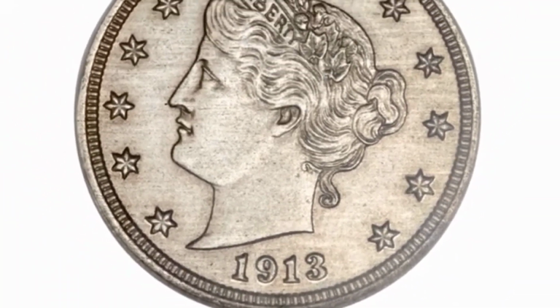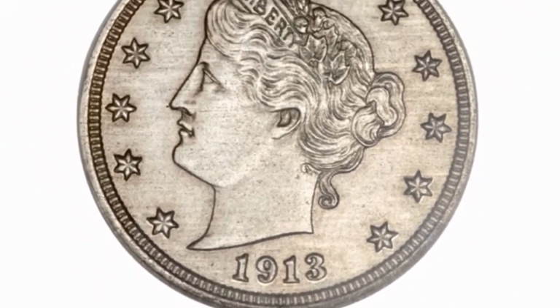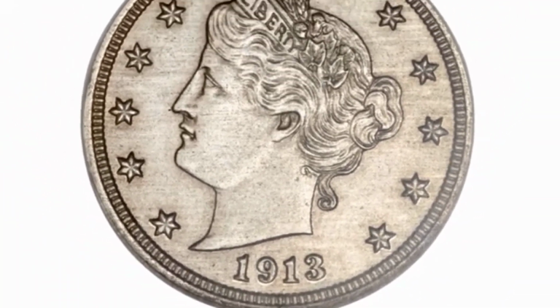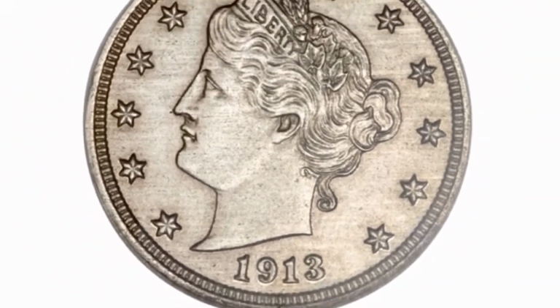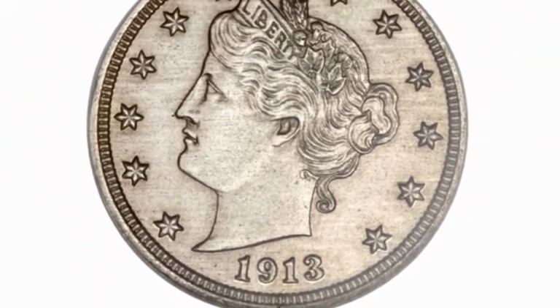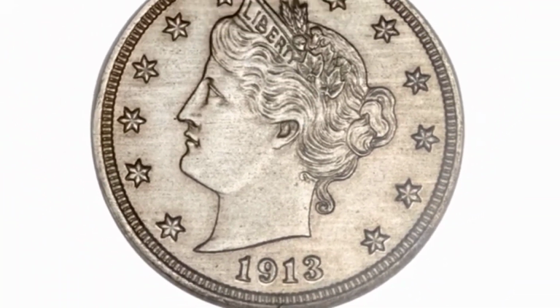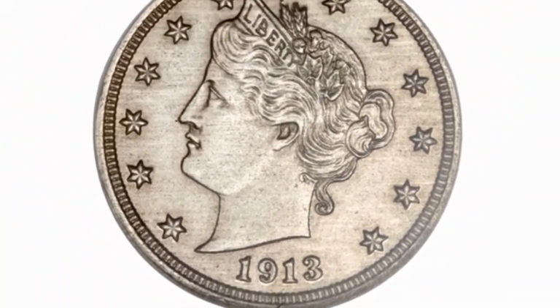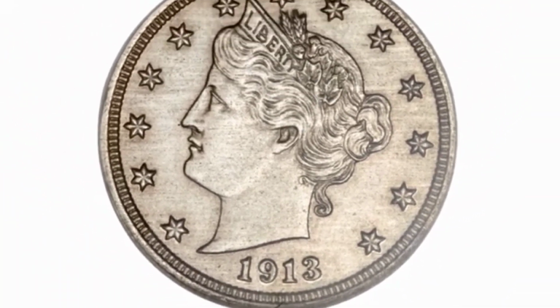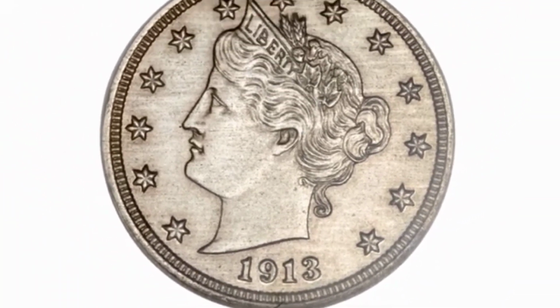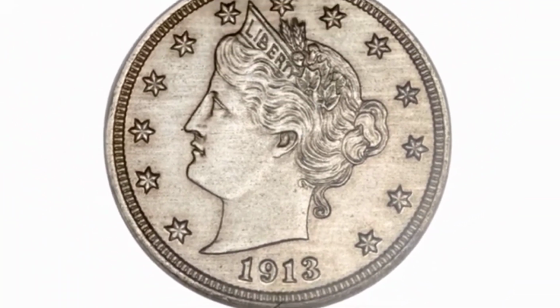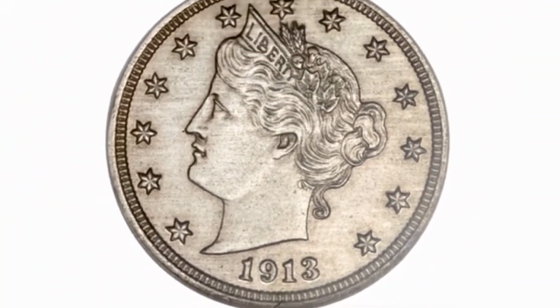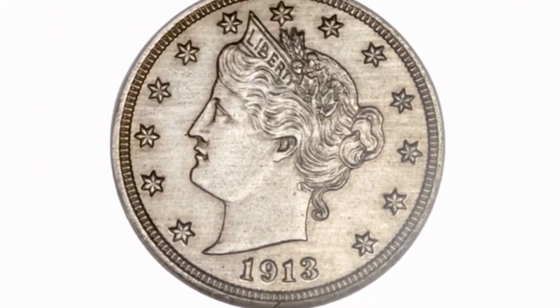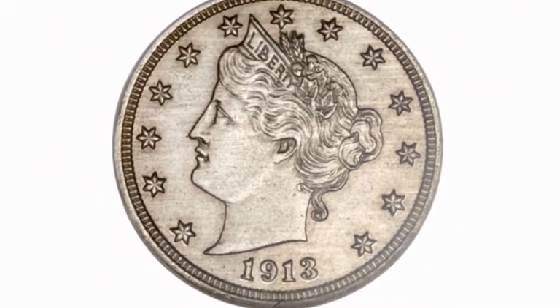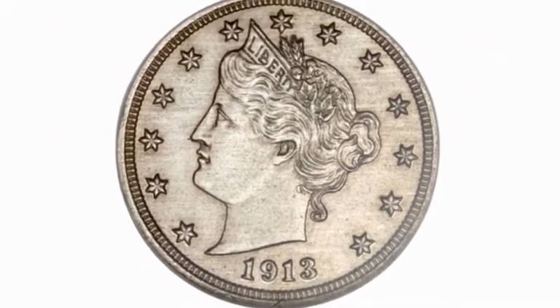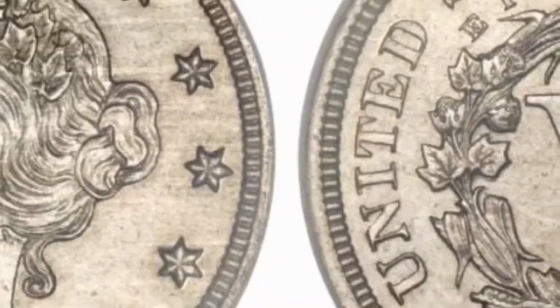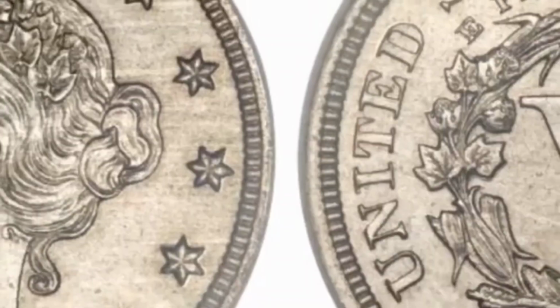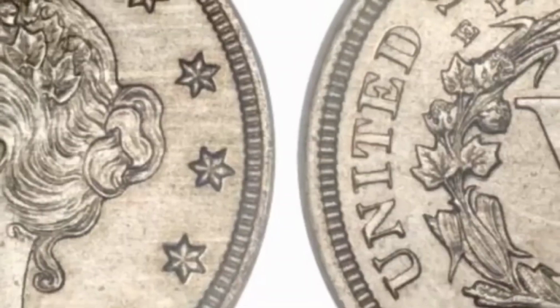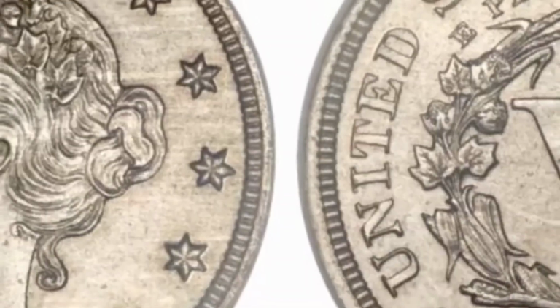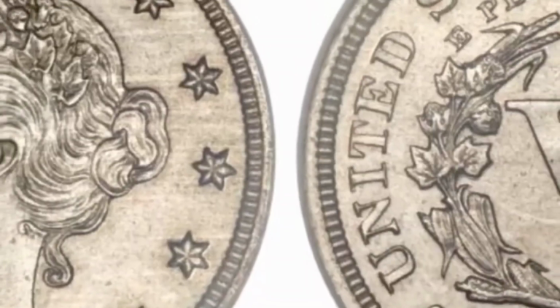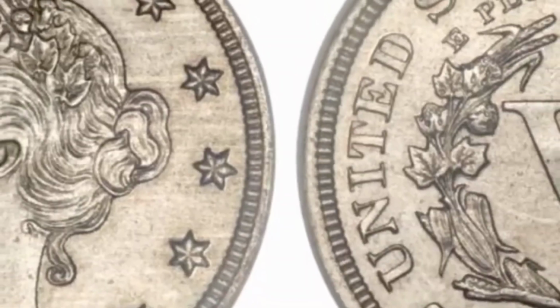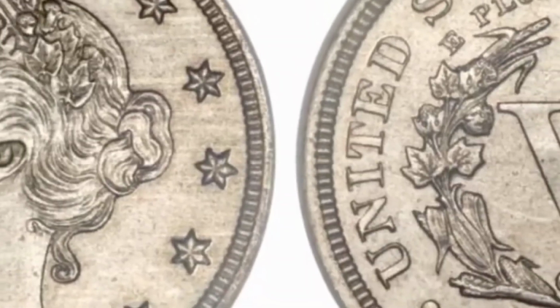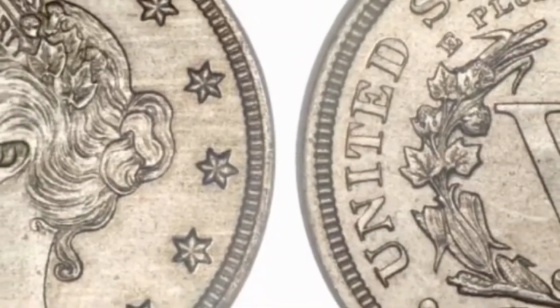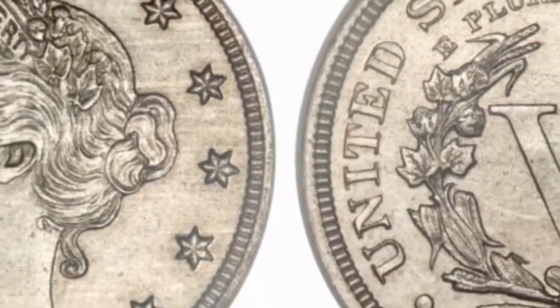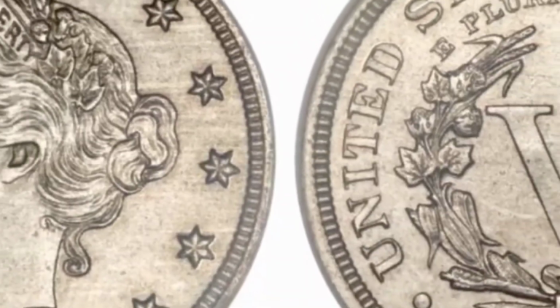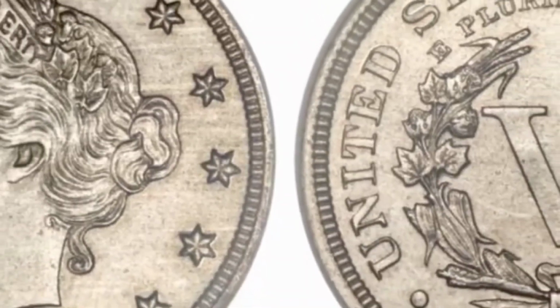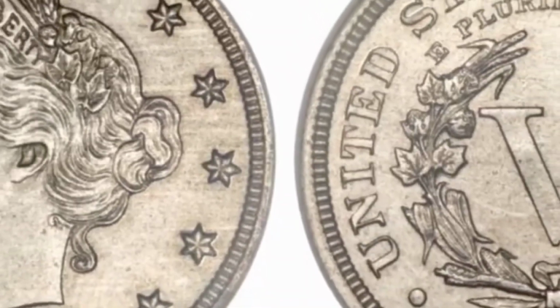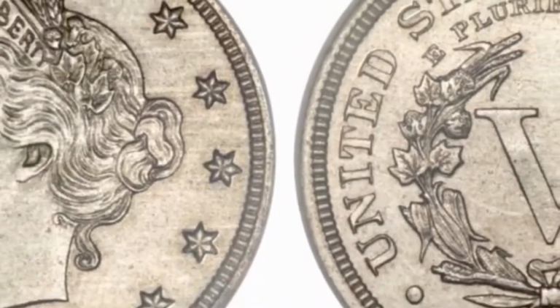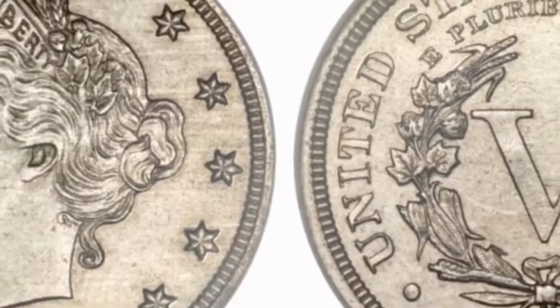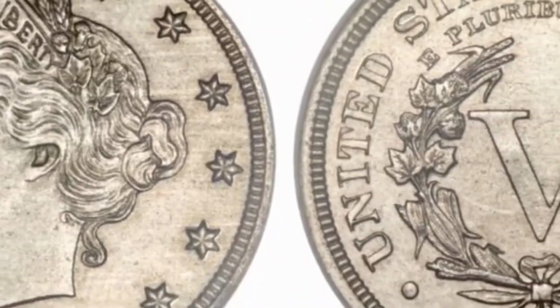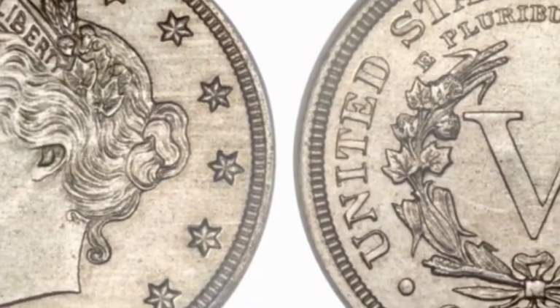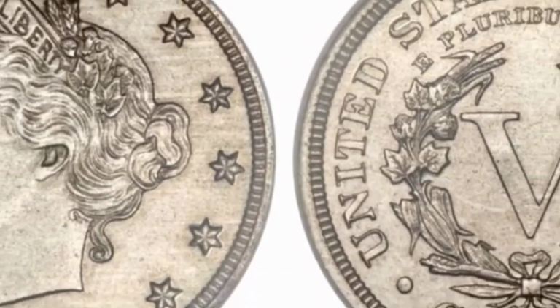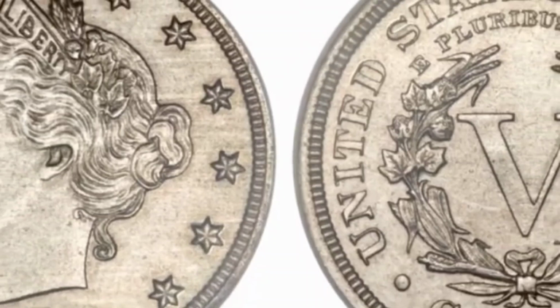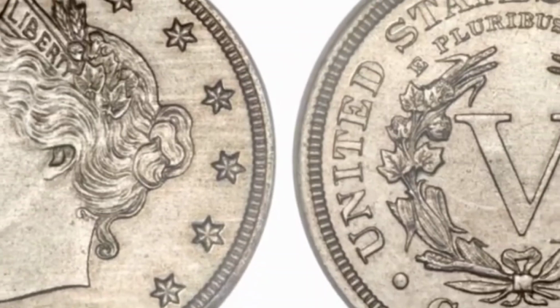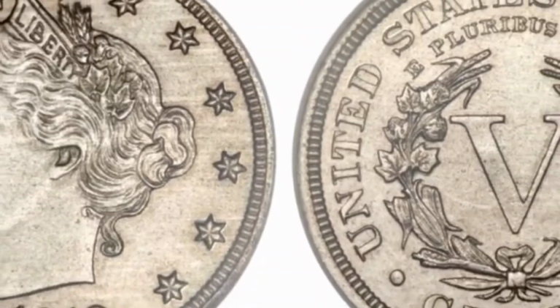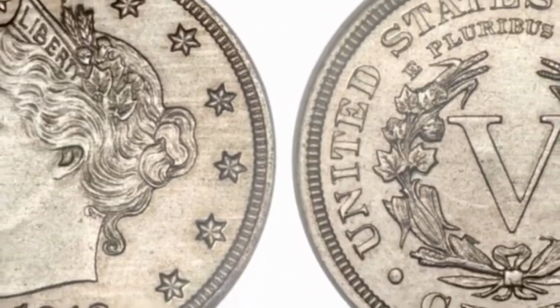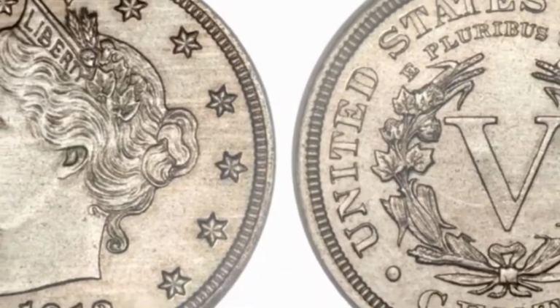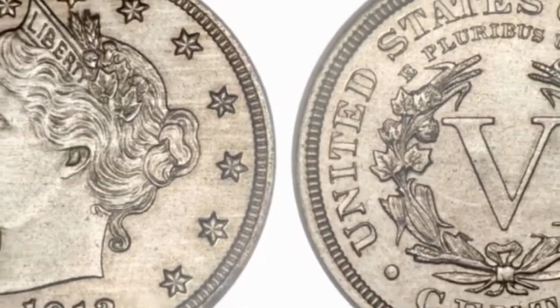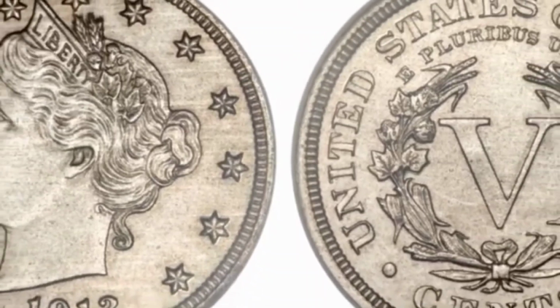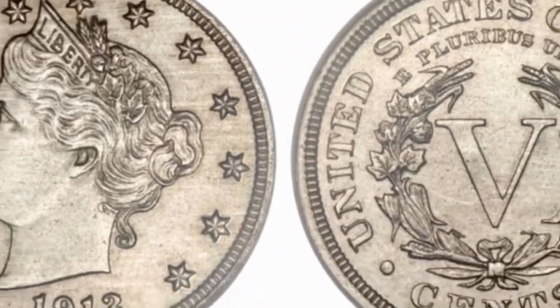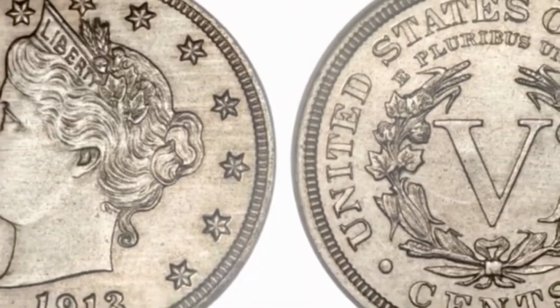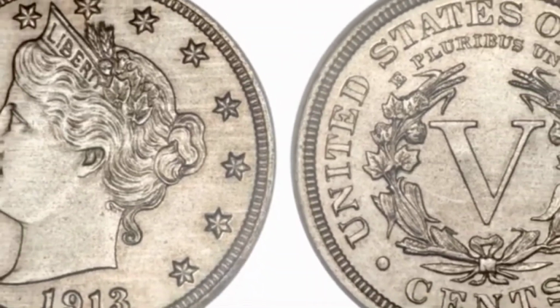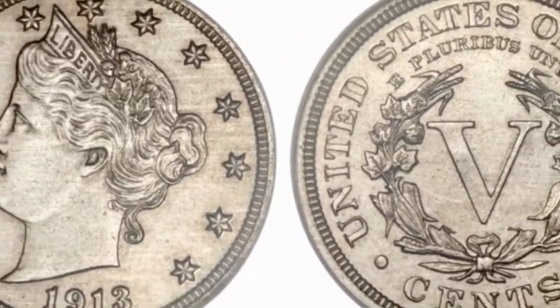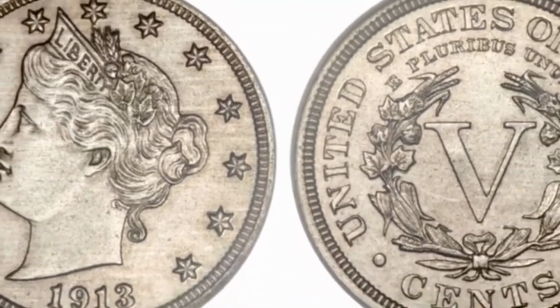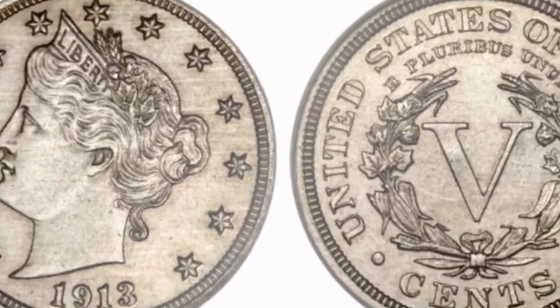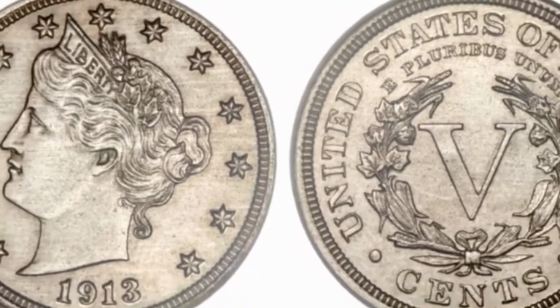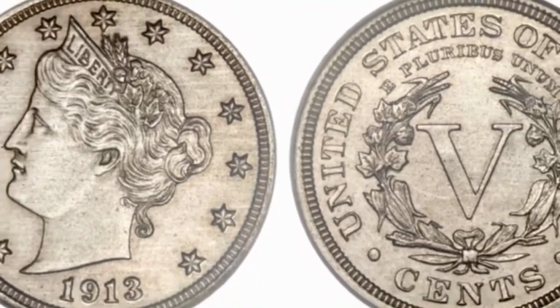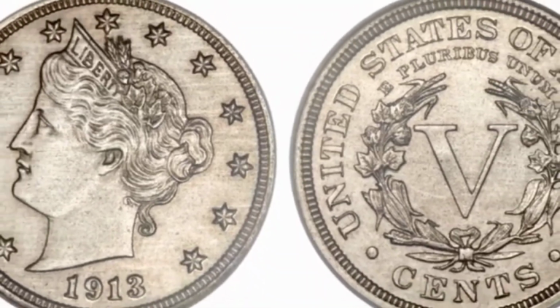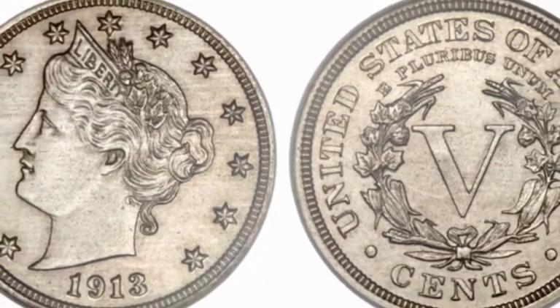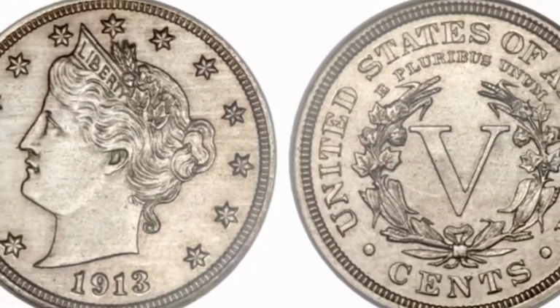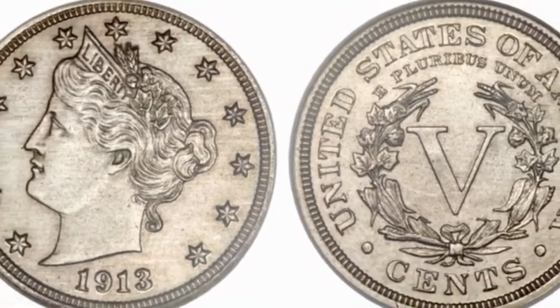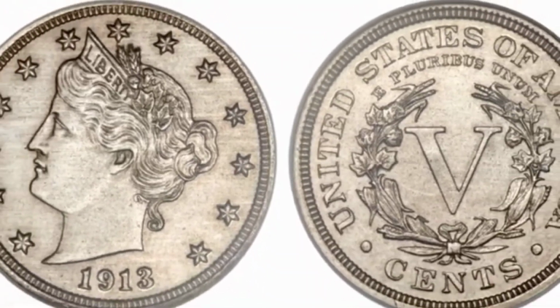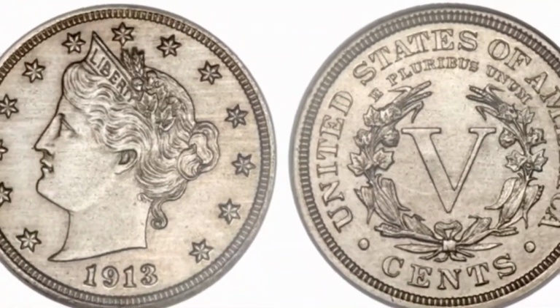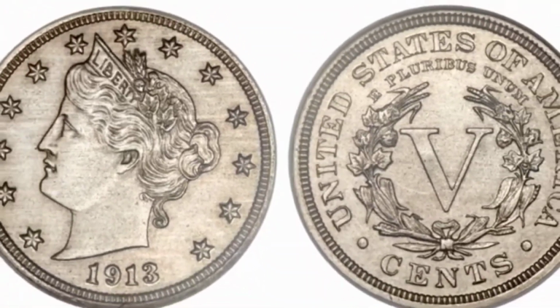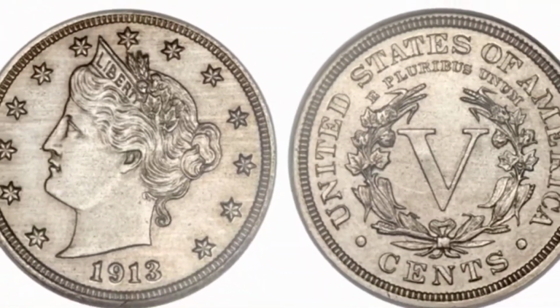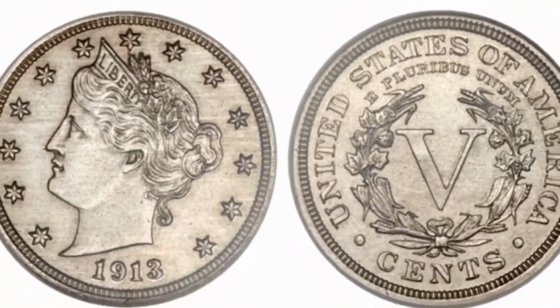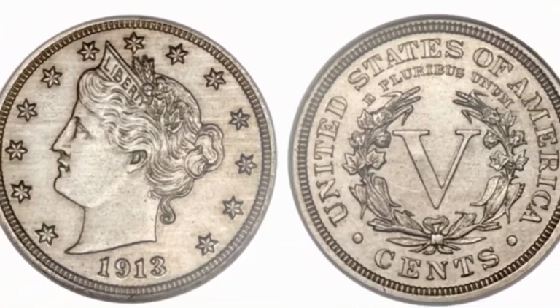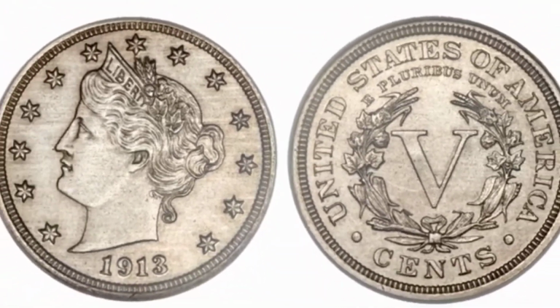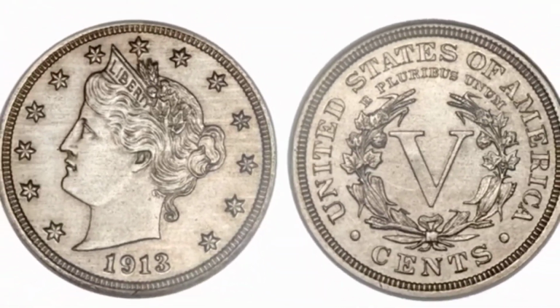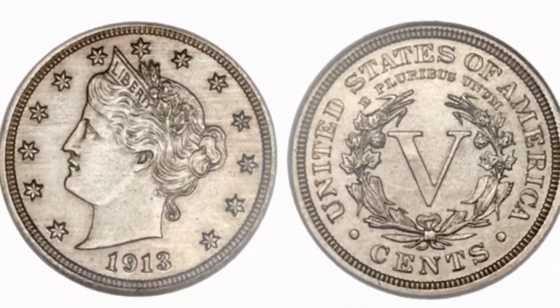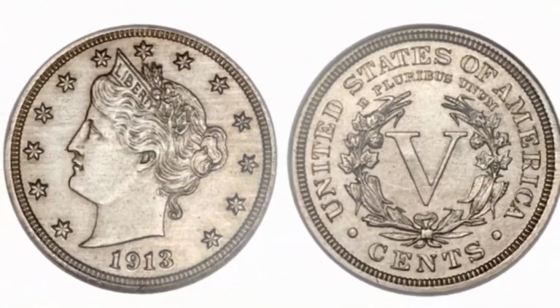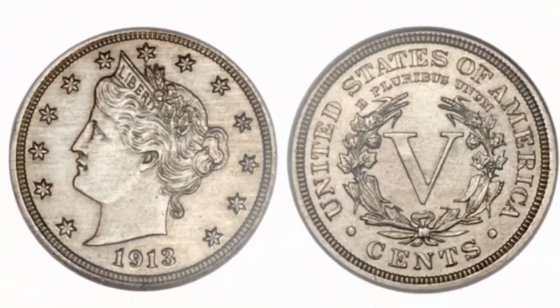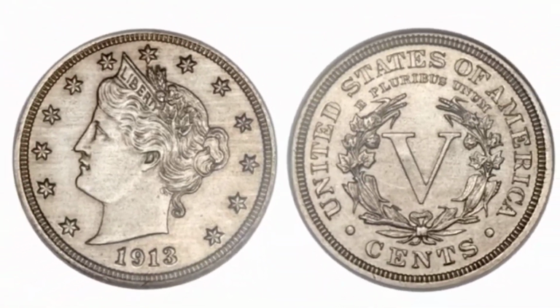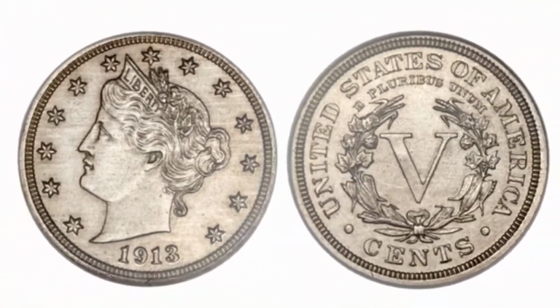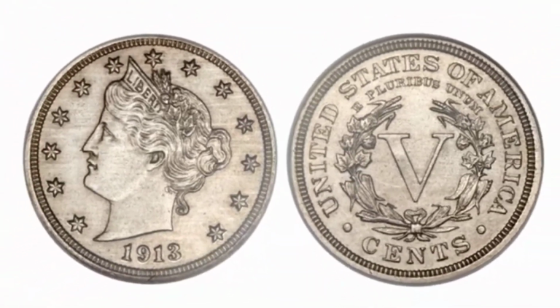But even so, one of them surfaced in 2018 when it was sold for an incredible $4,560,000.